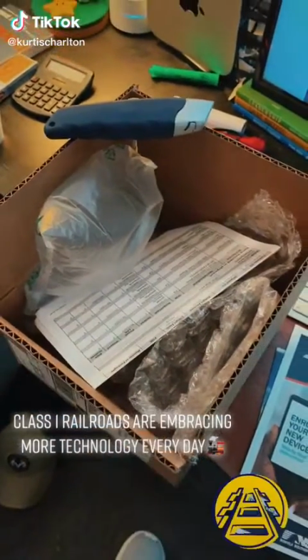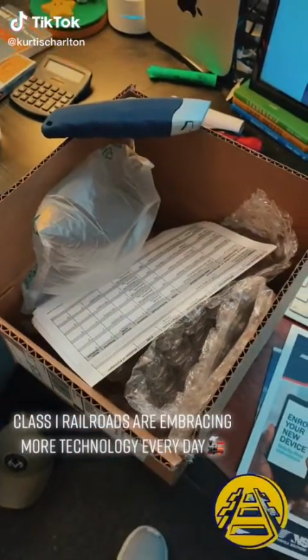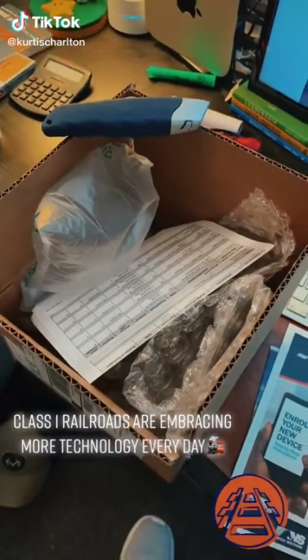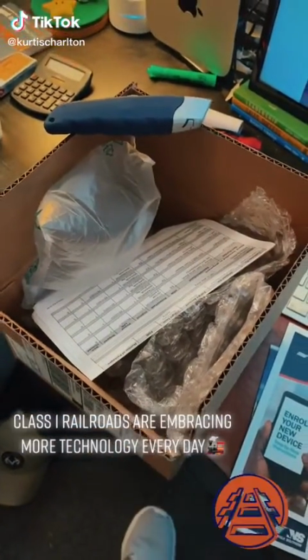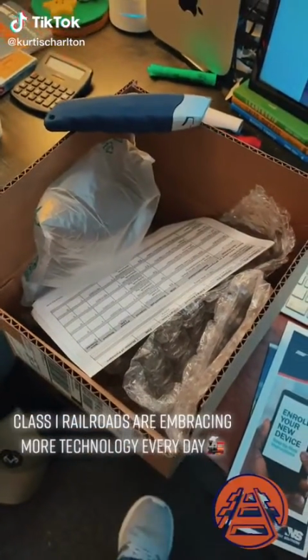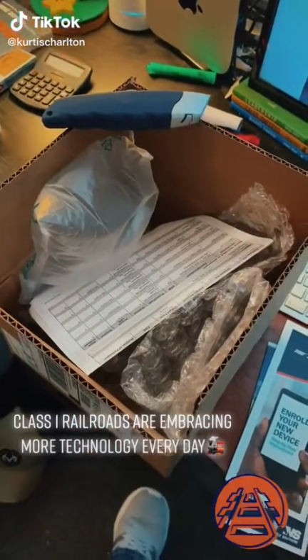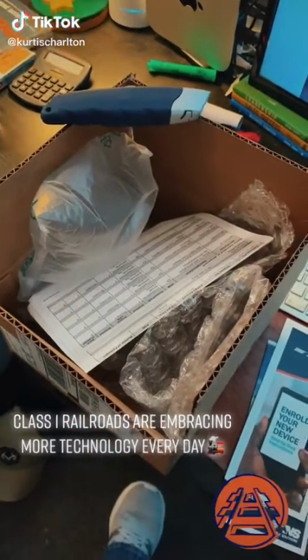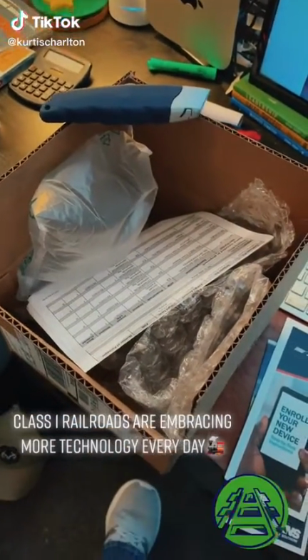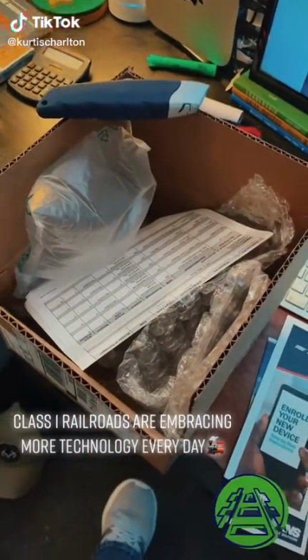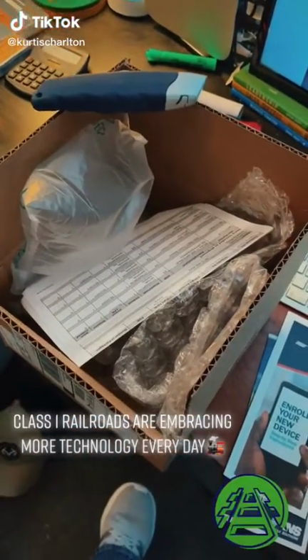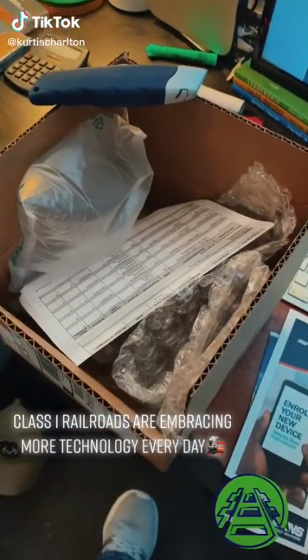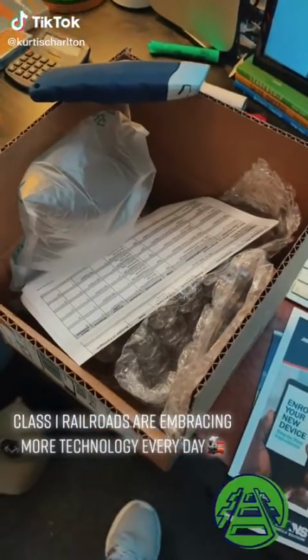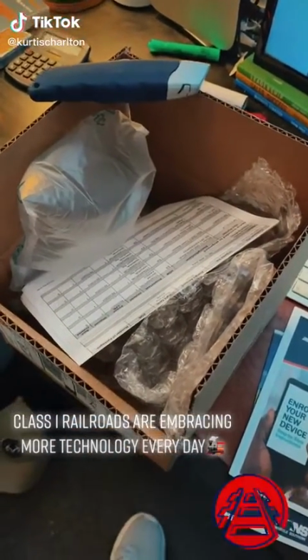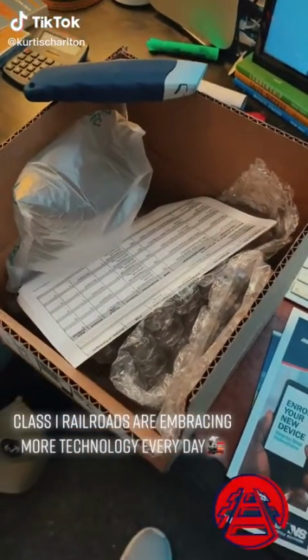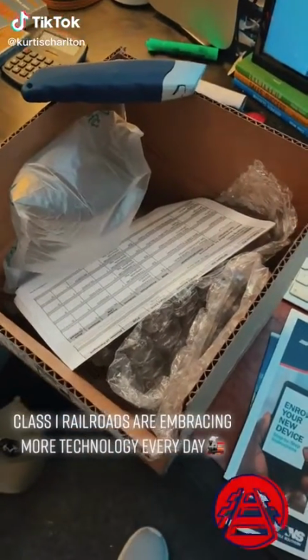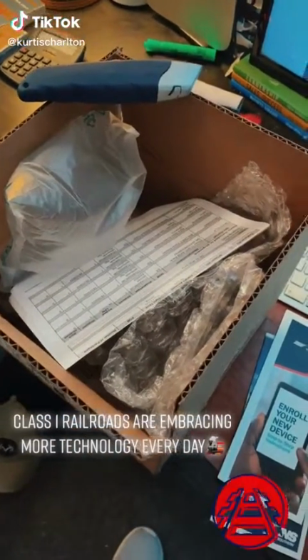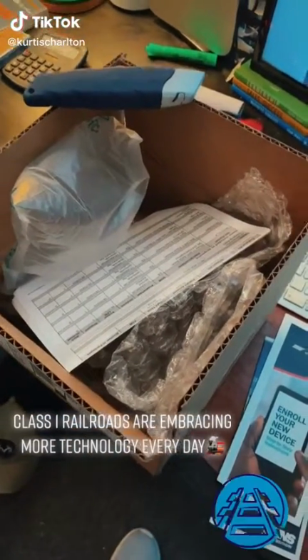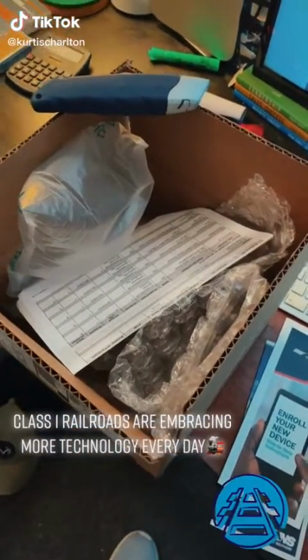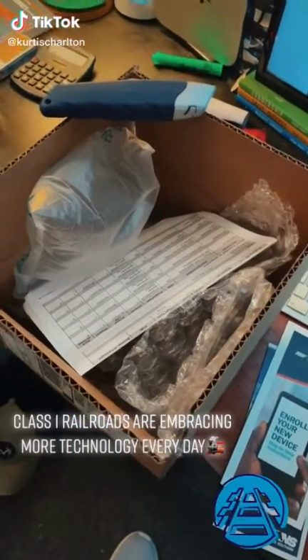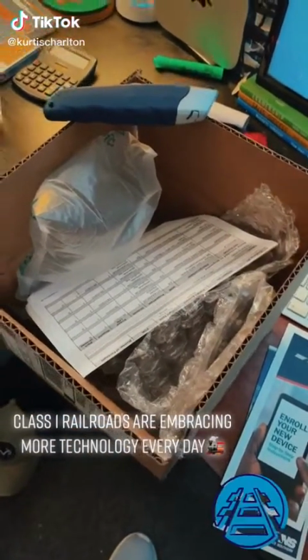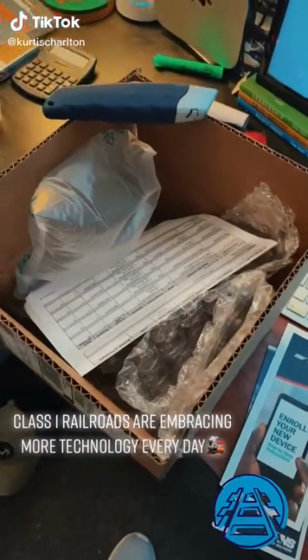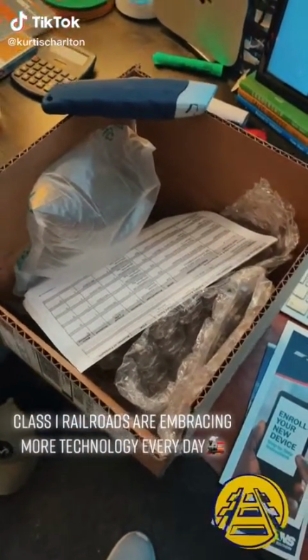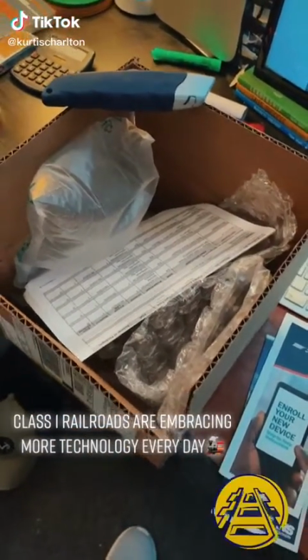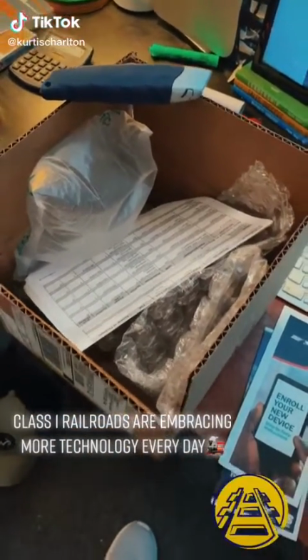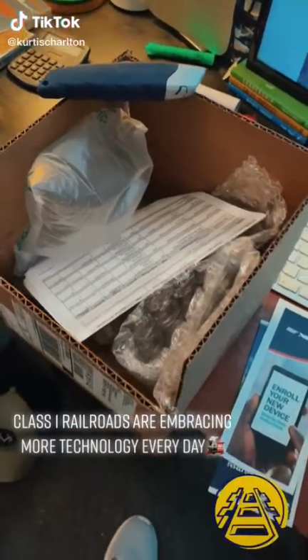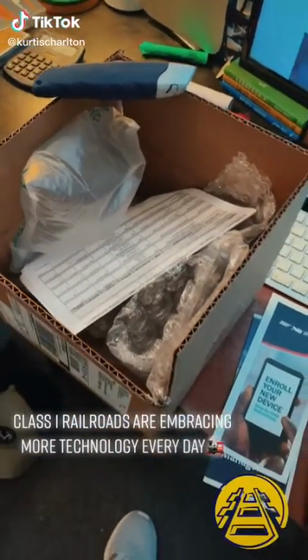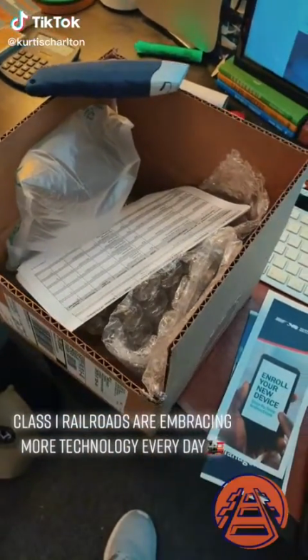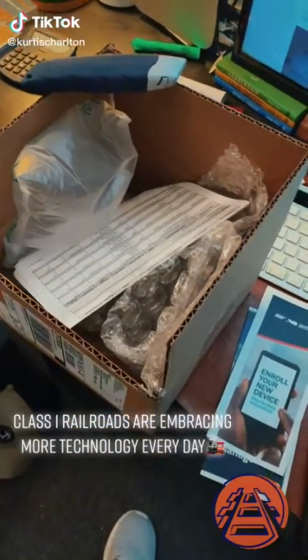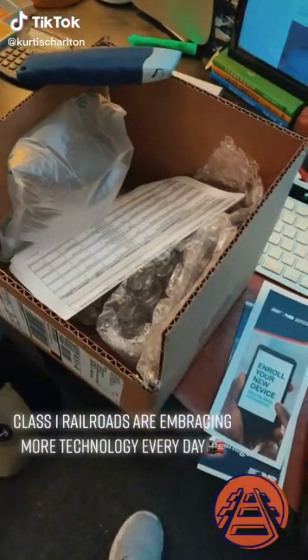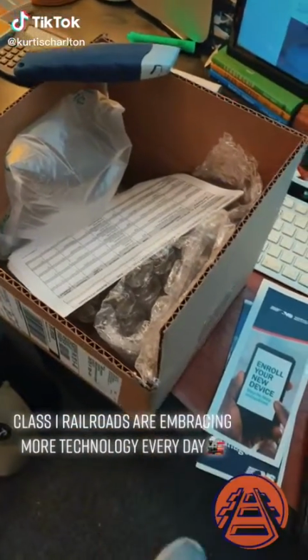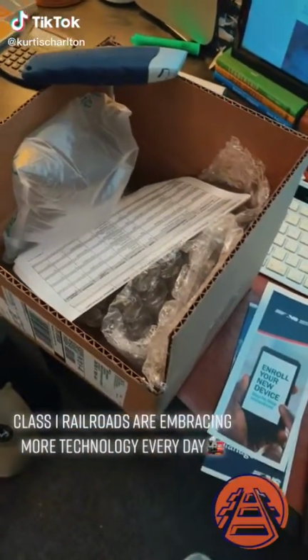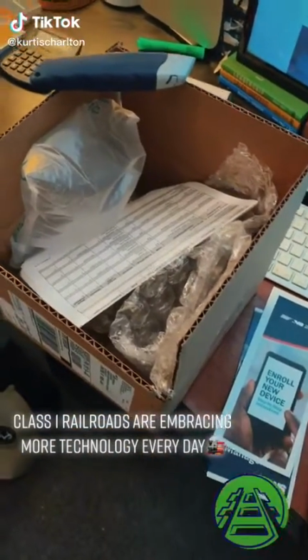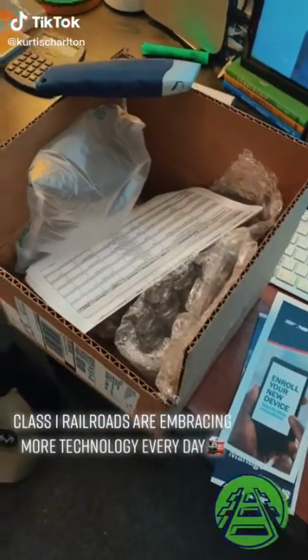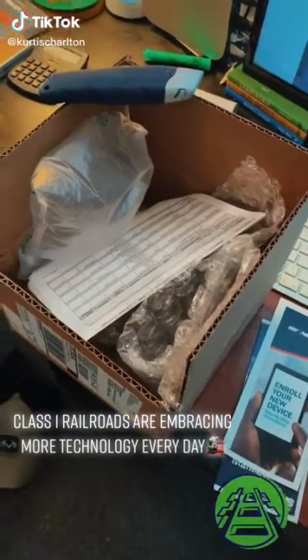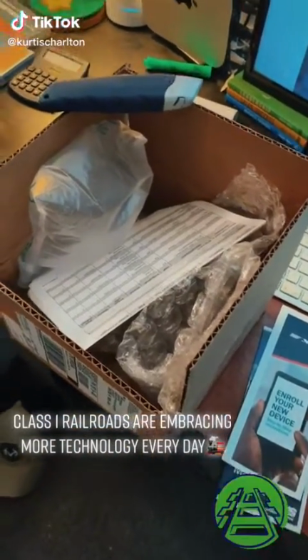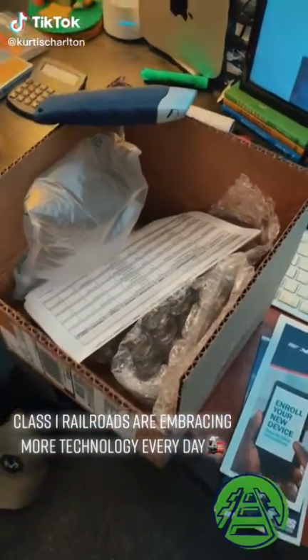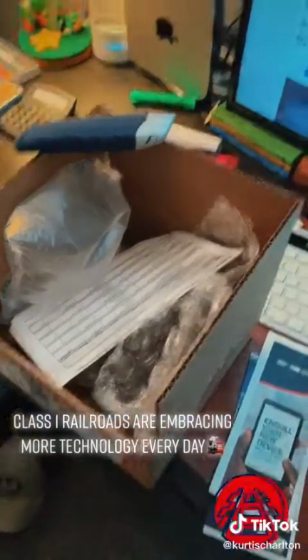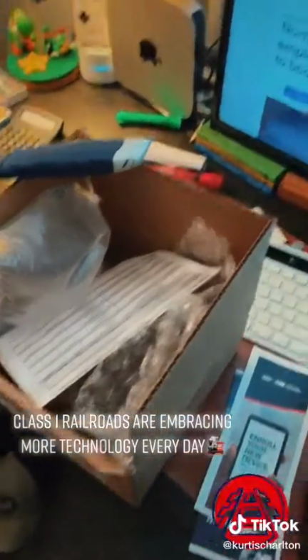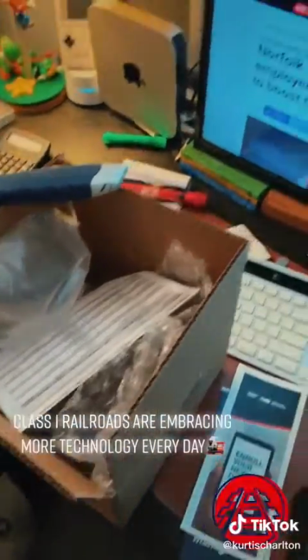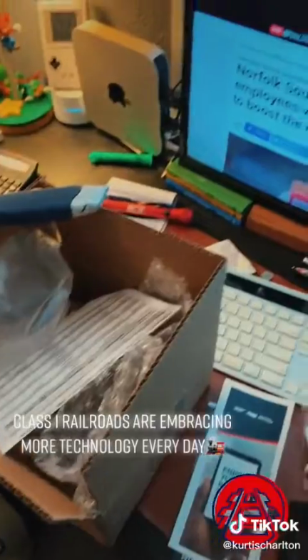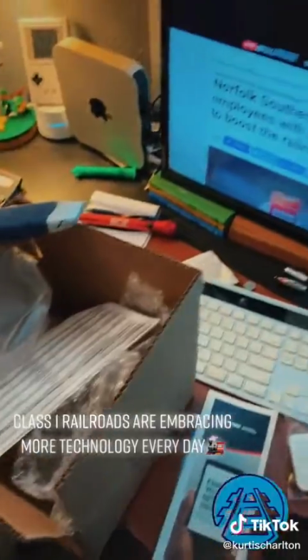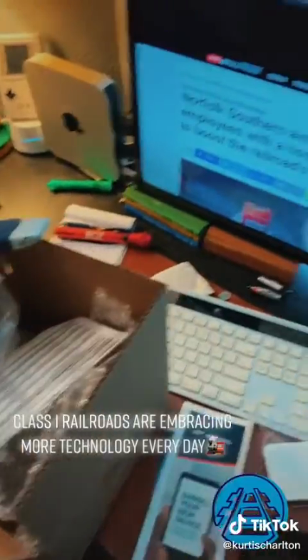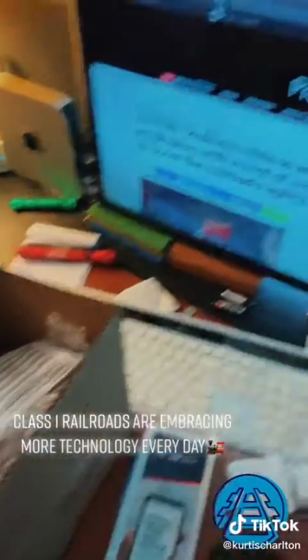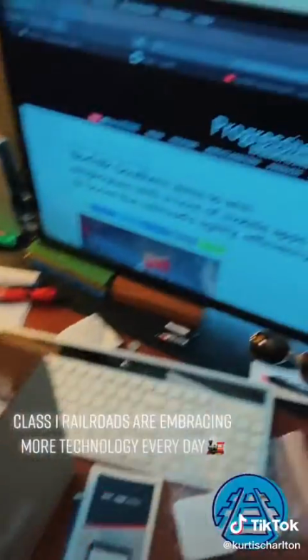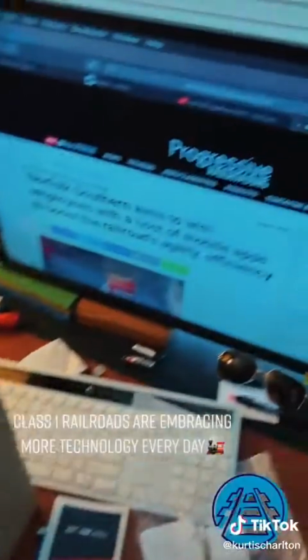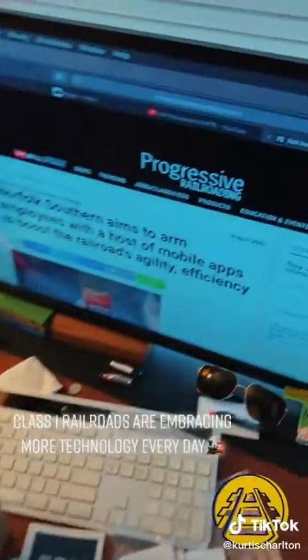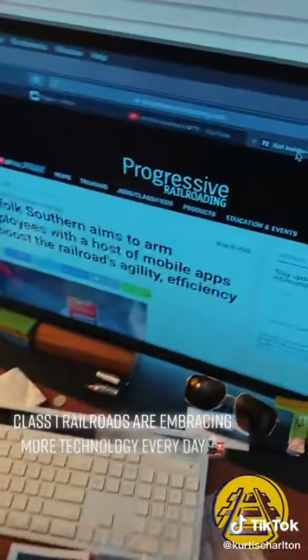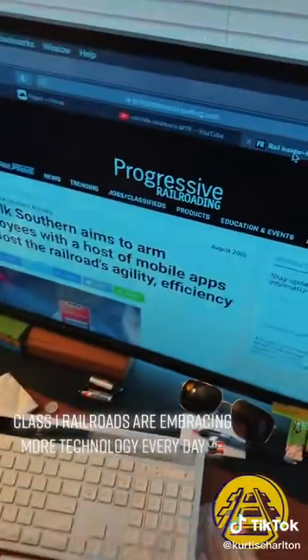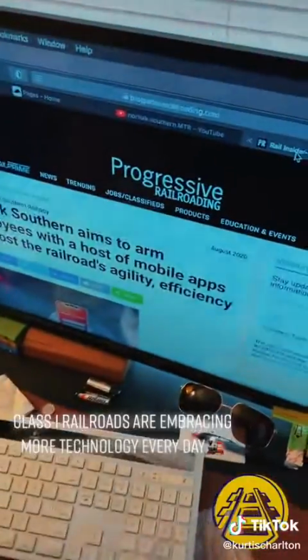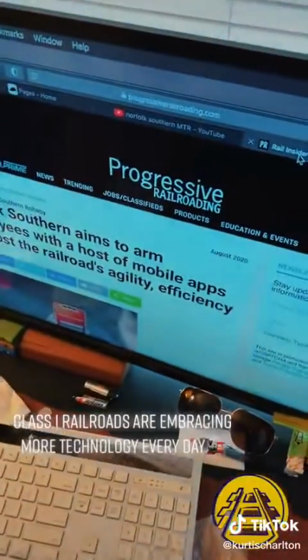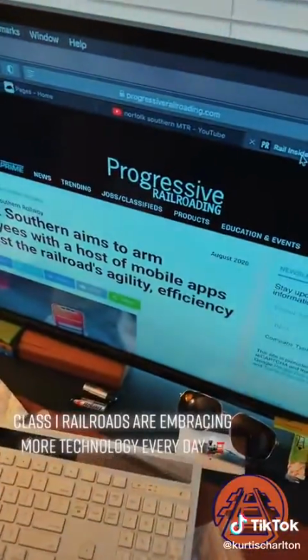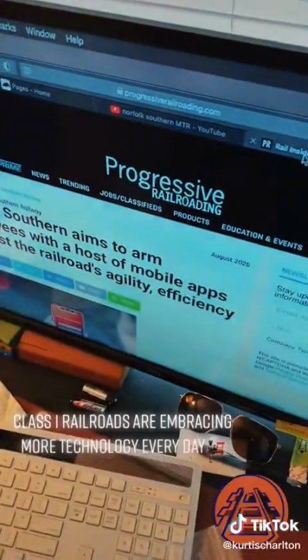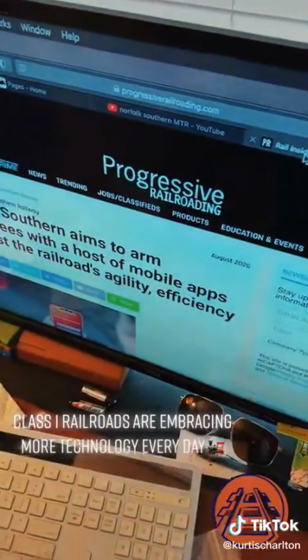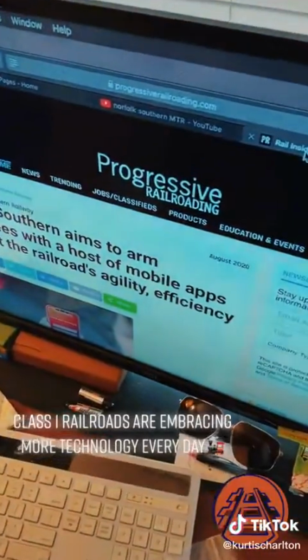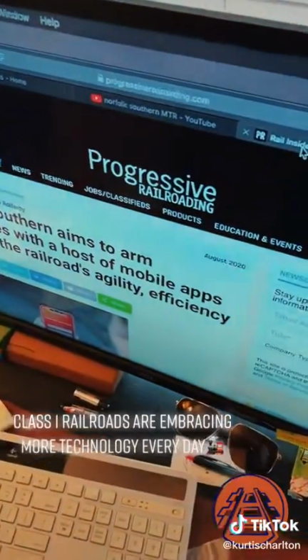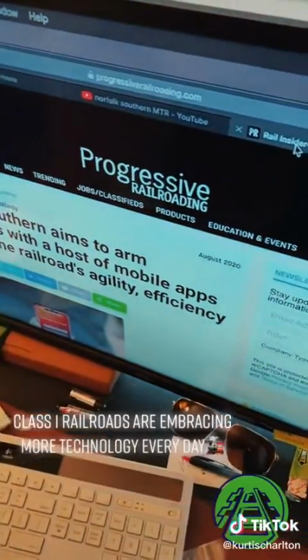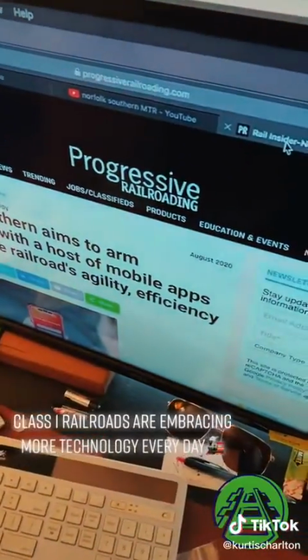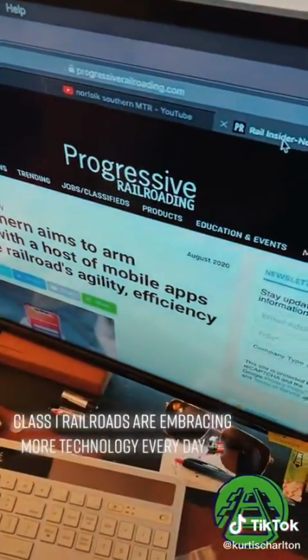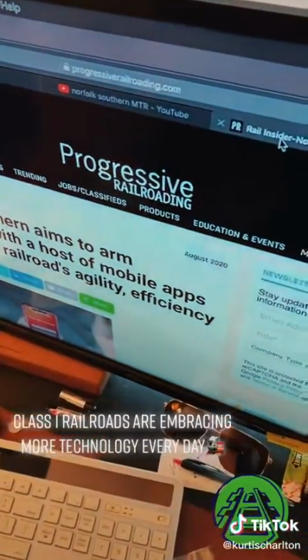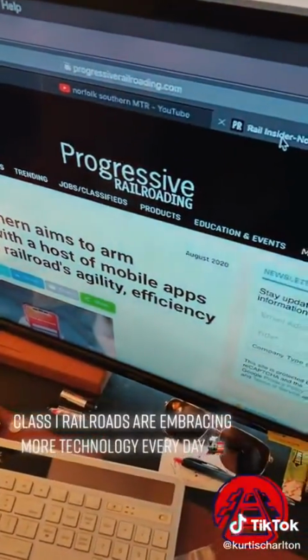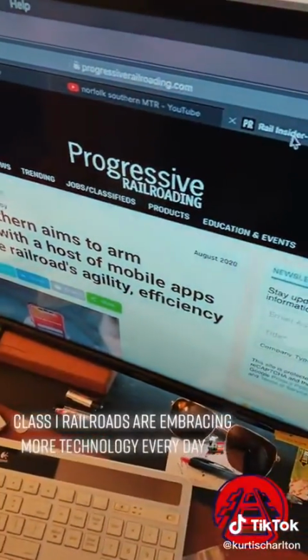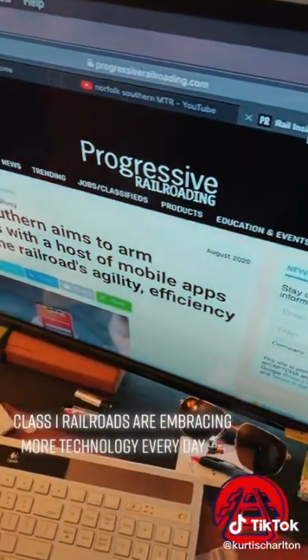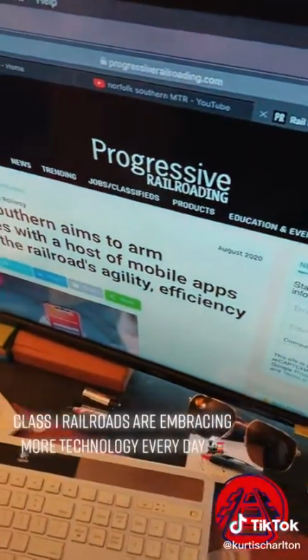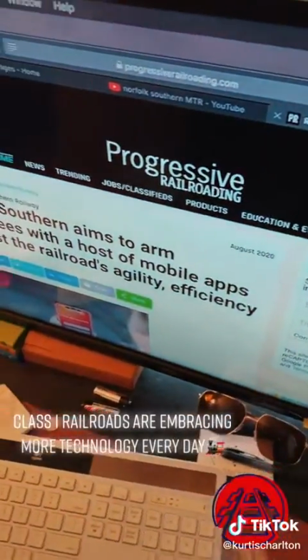What's going on, guys? We've got another box in the mail today, but before we get into that, just want to give you a little background. This is from ProgressiveRailroading.com.